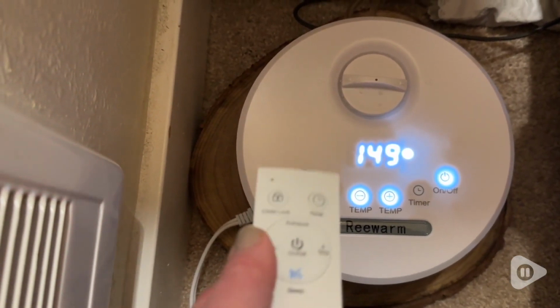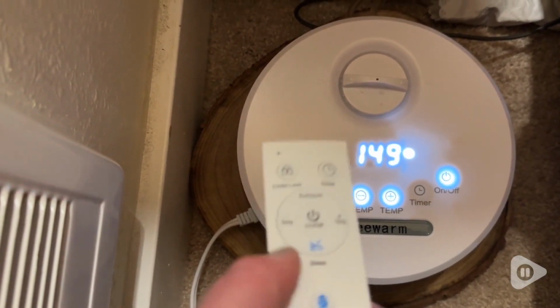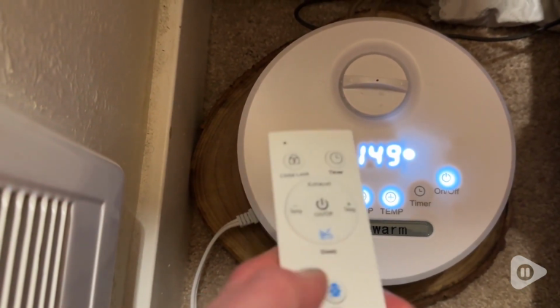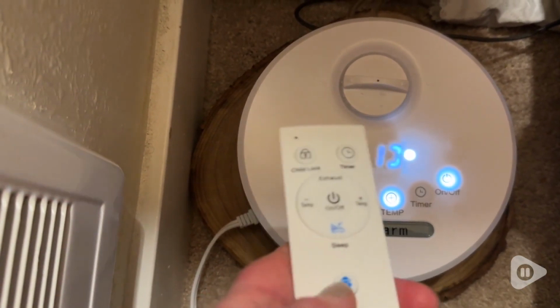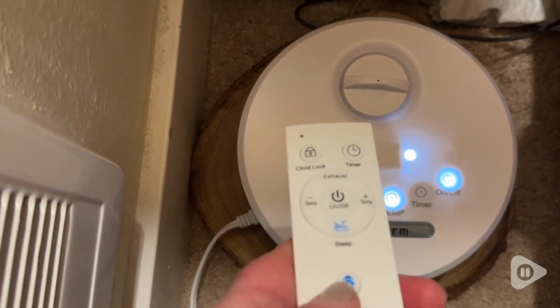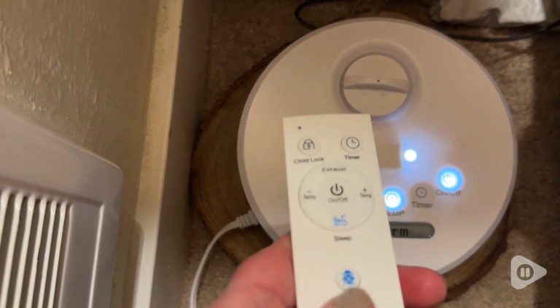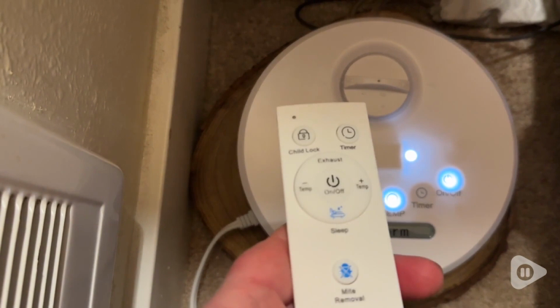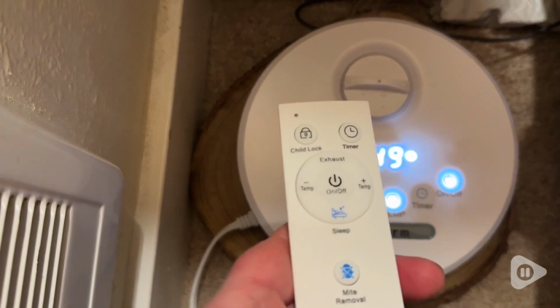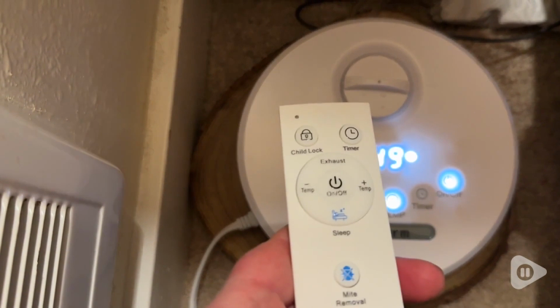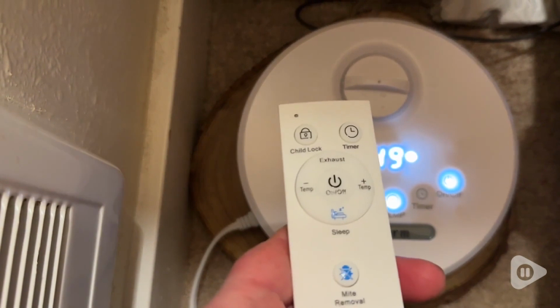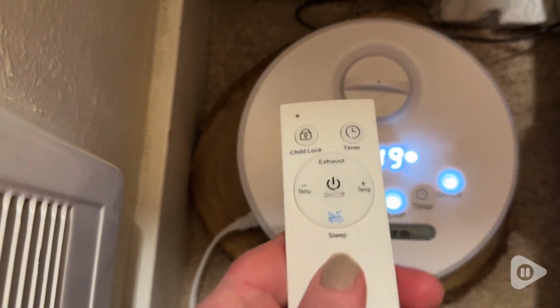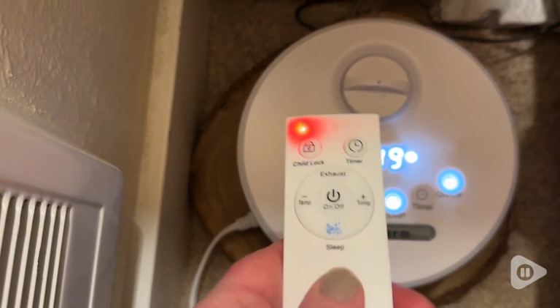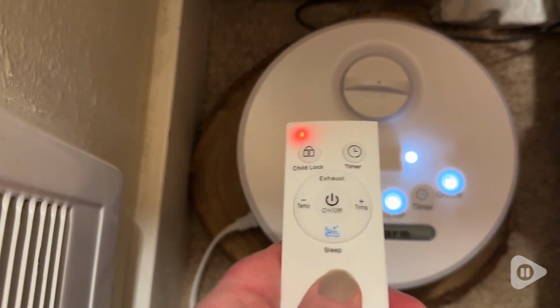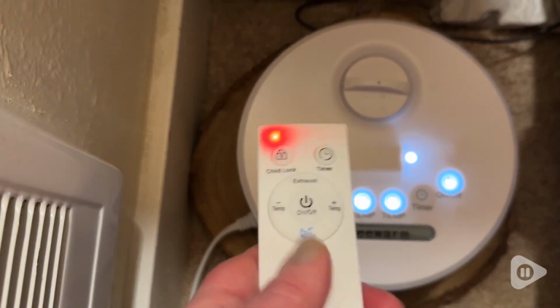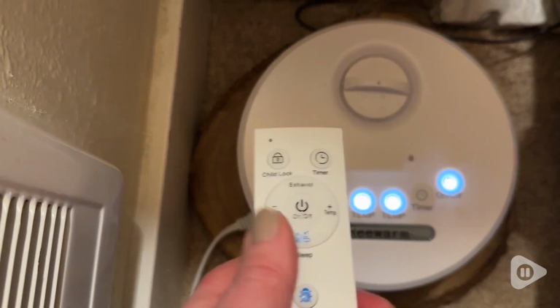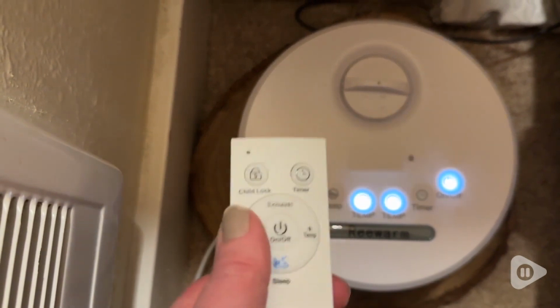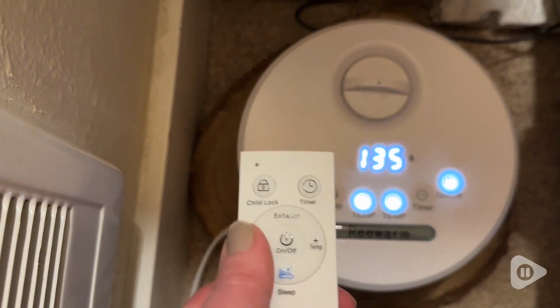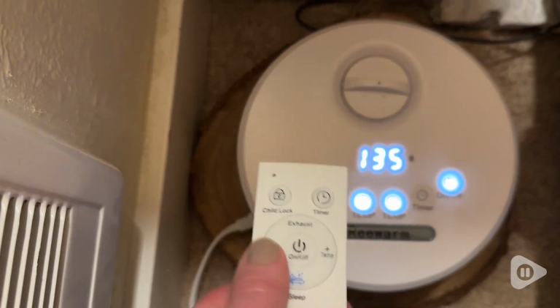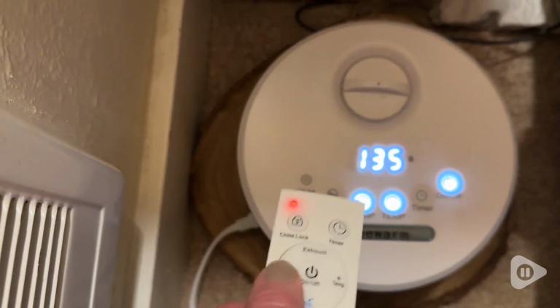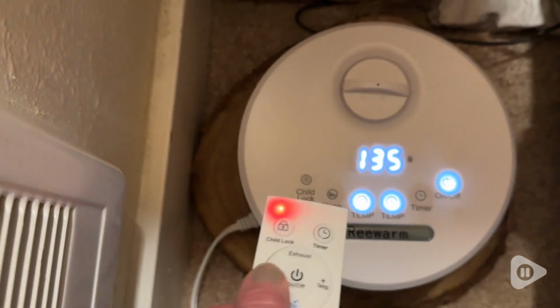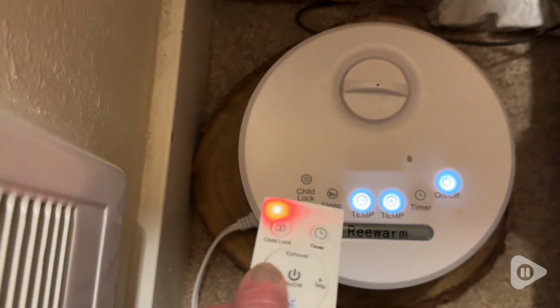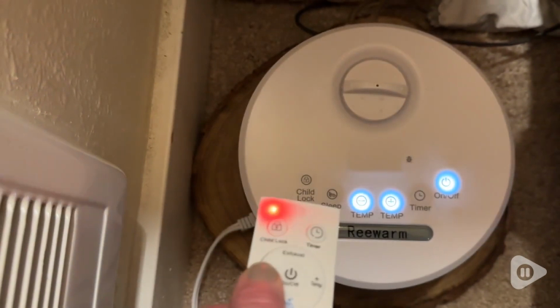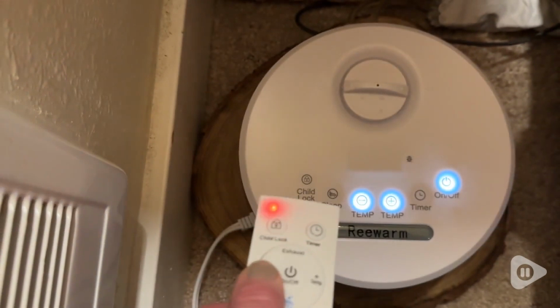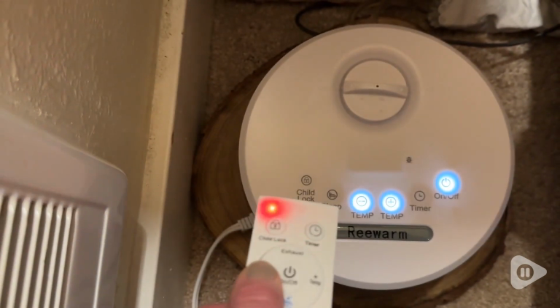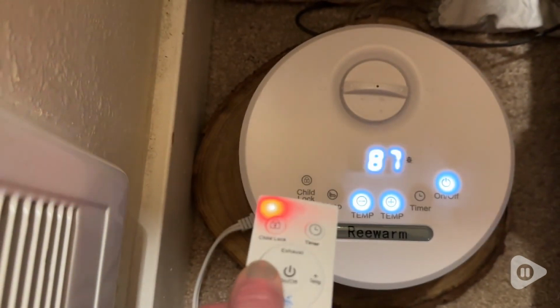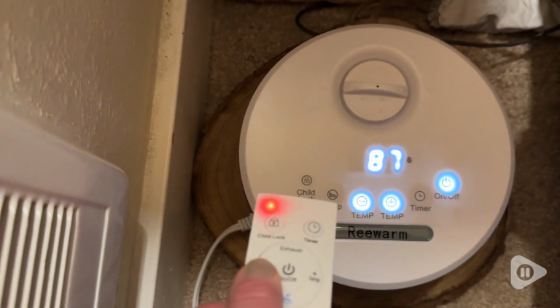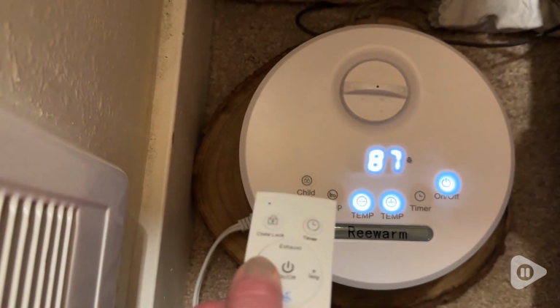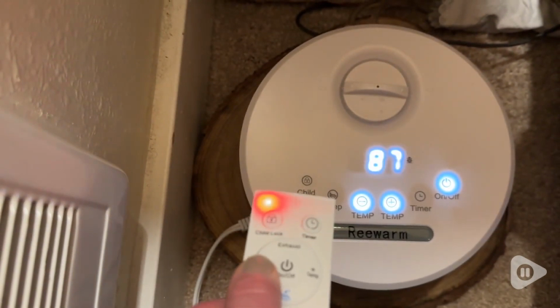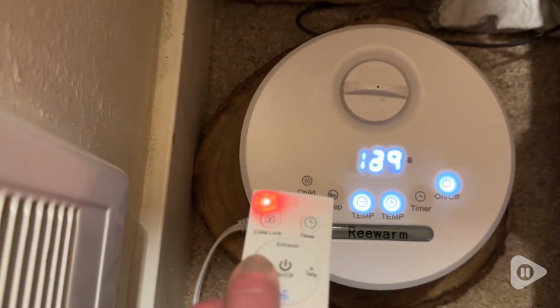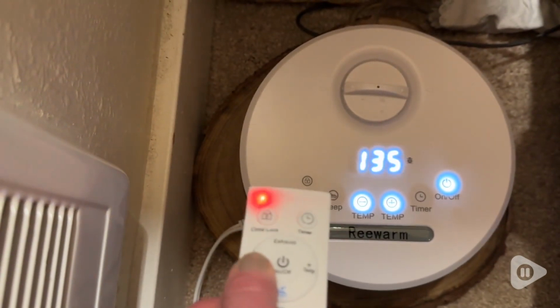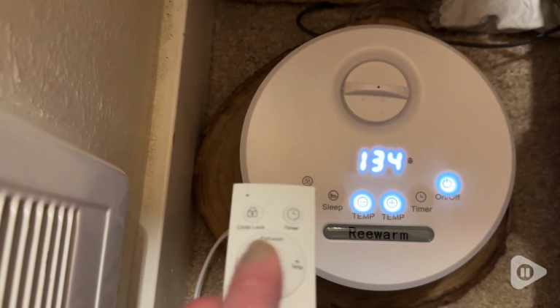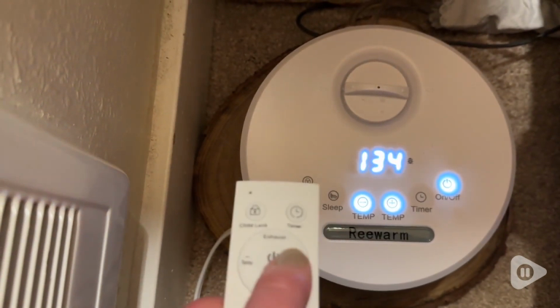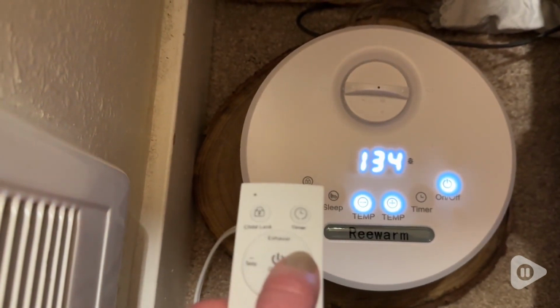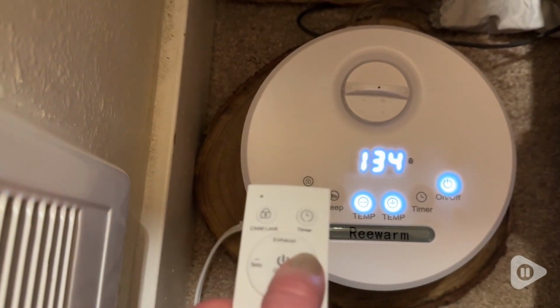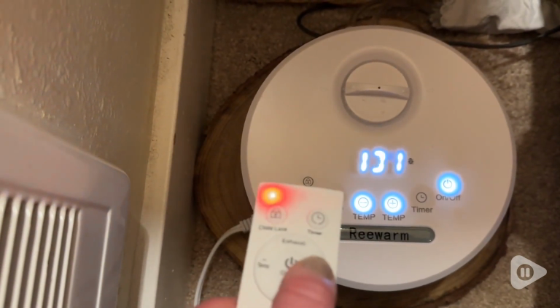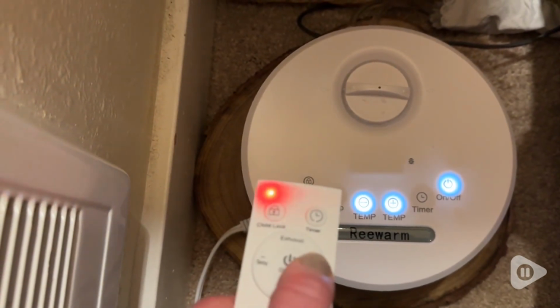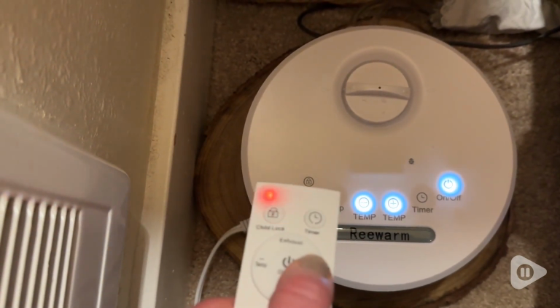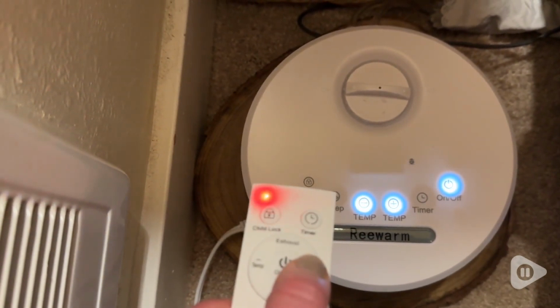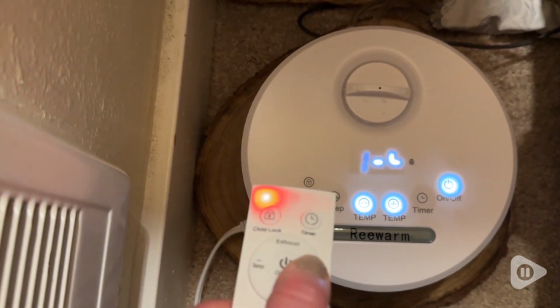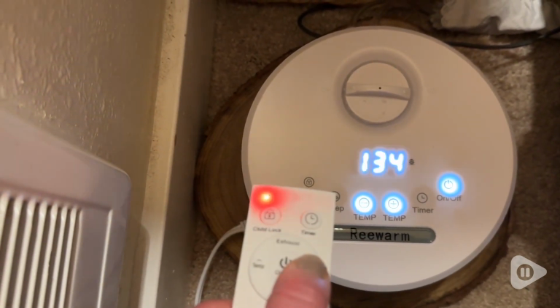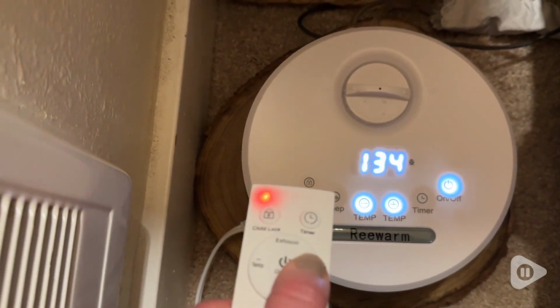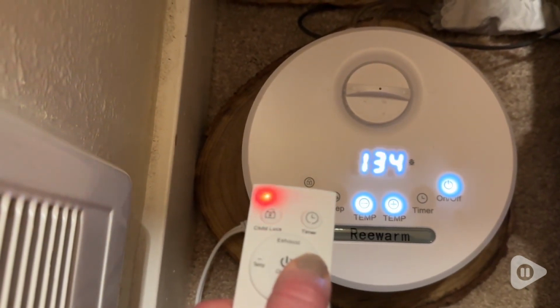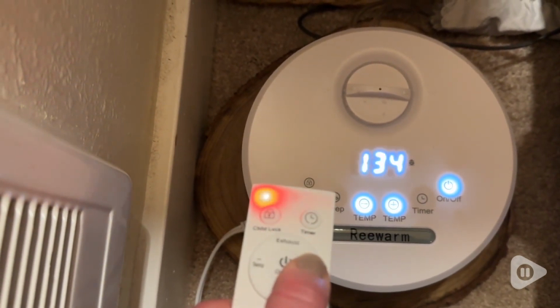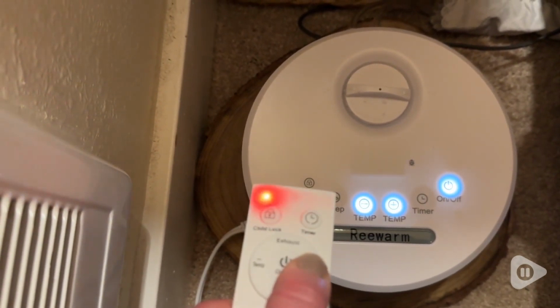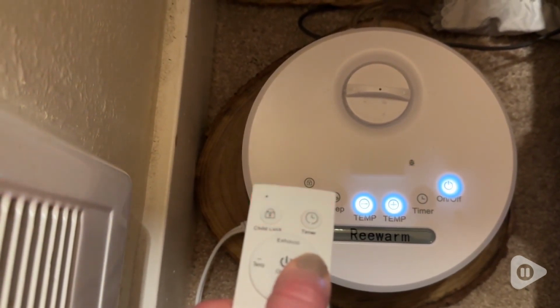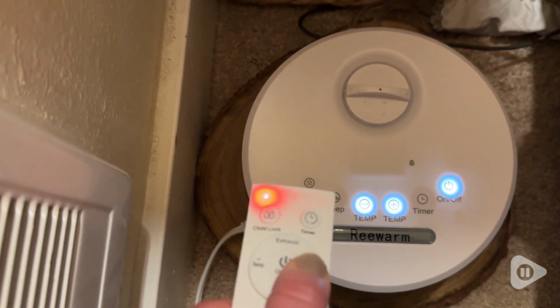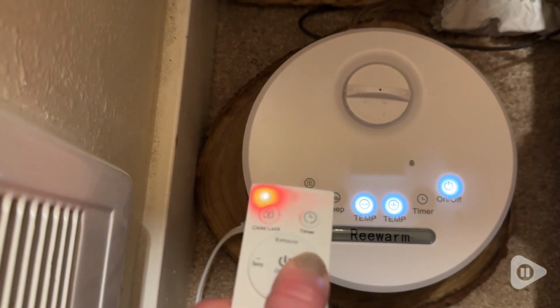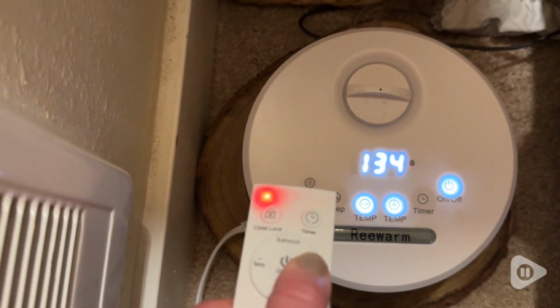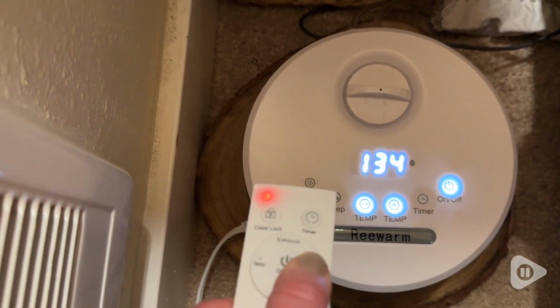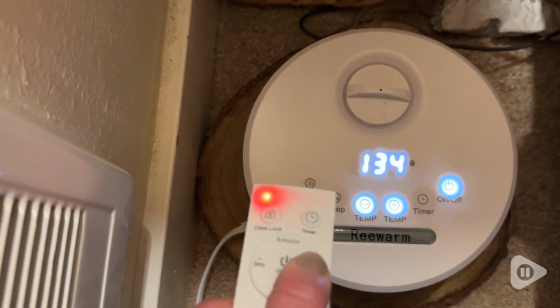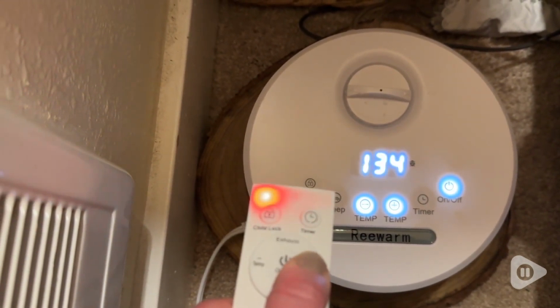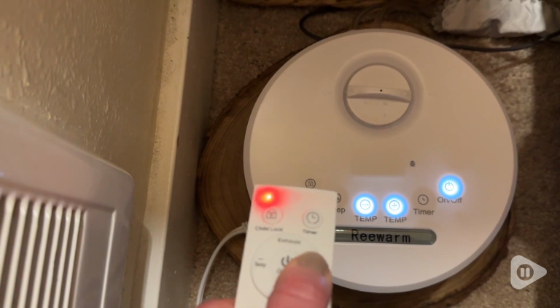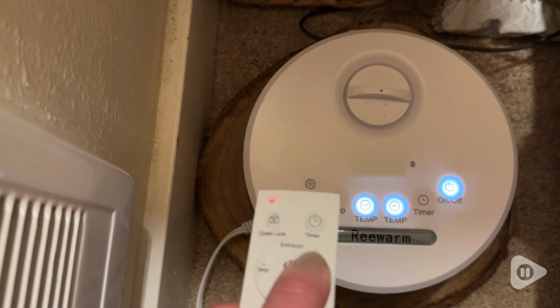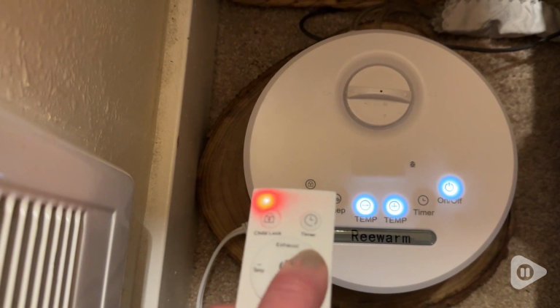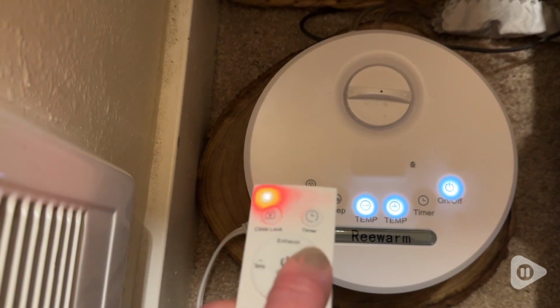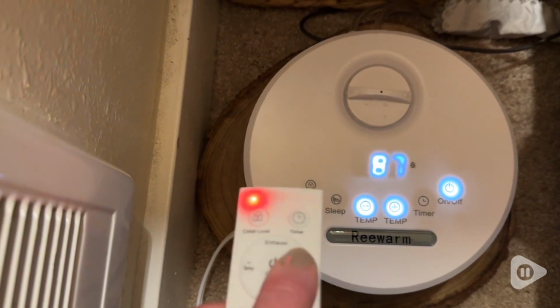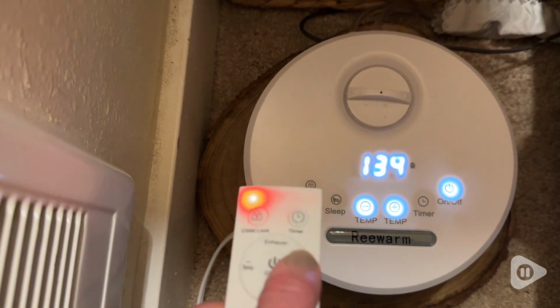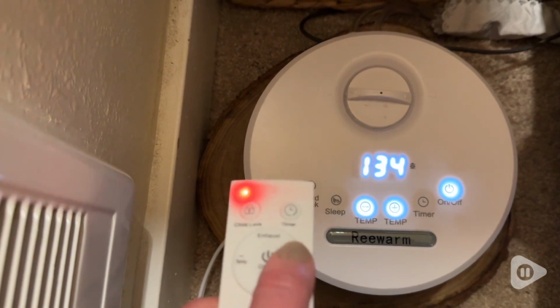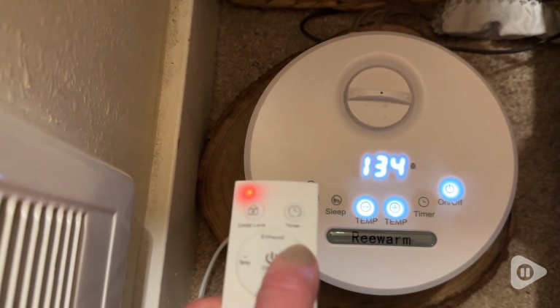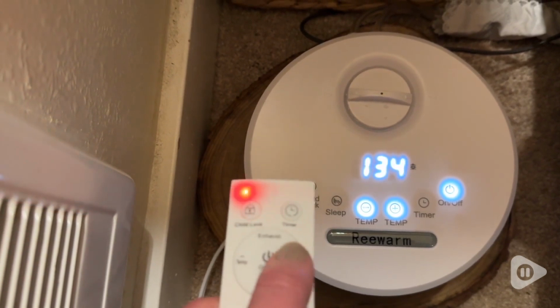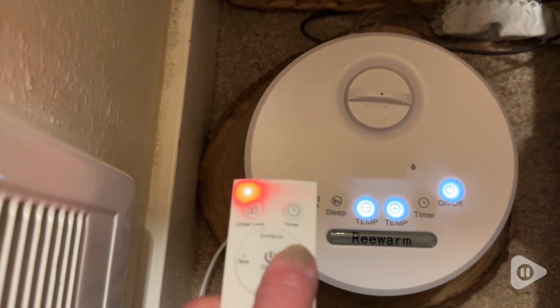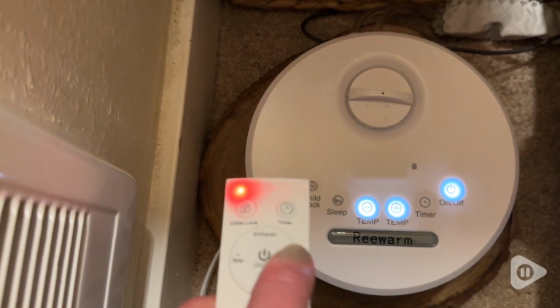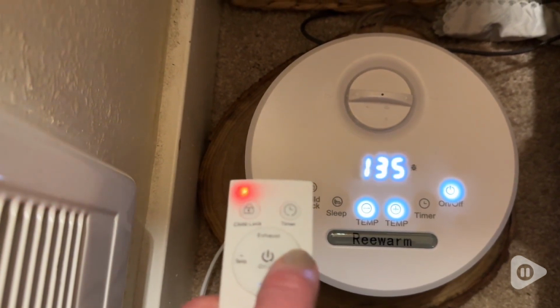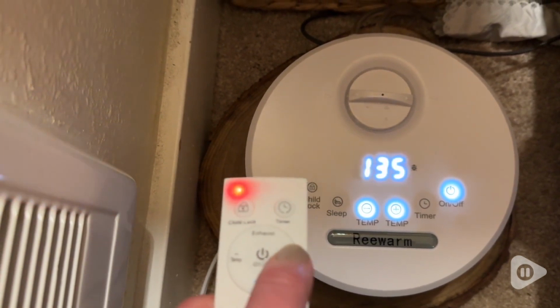You can set the exact temperature that you would like. You can also set the sleep mode, which reduces the temperature to 109 degrees.